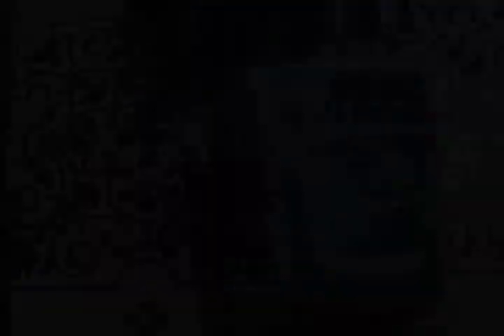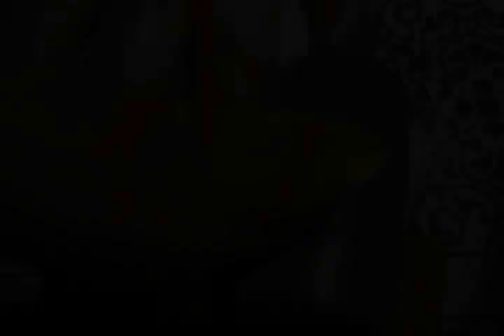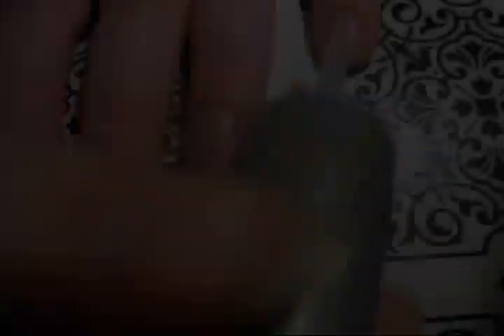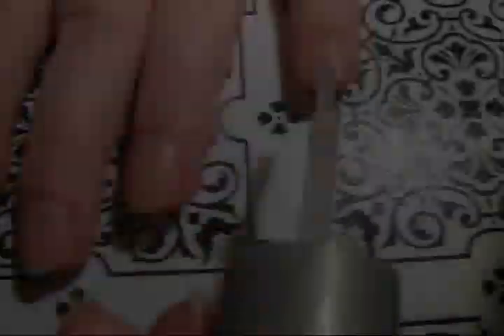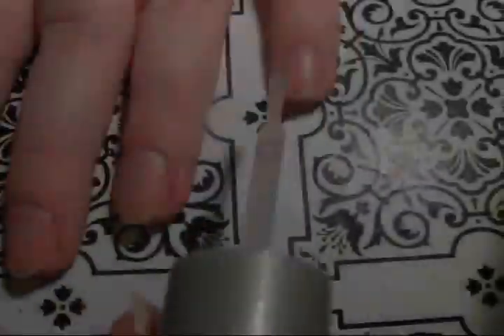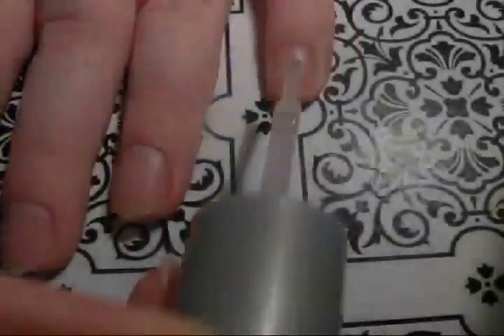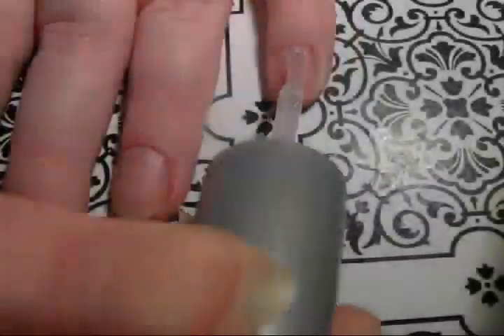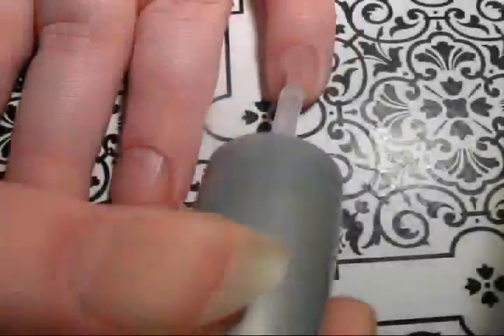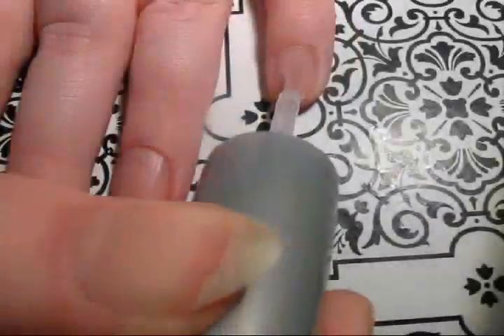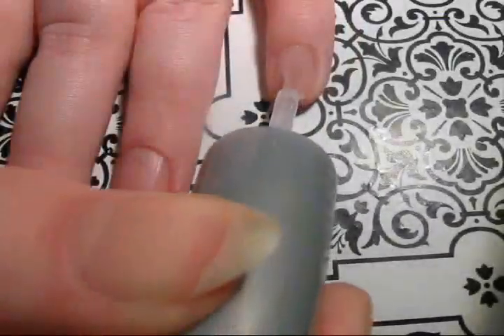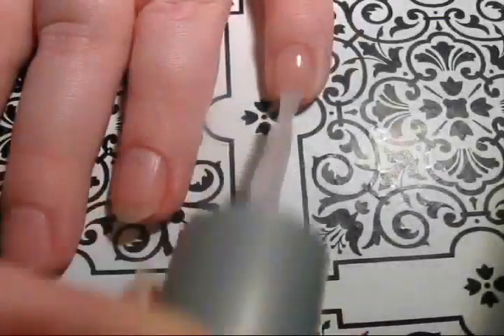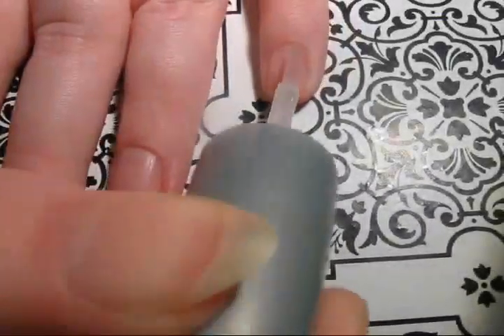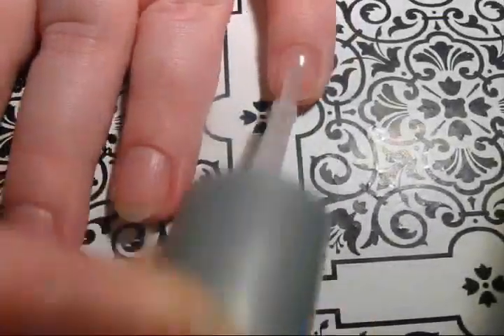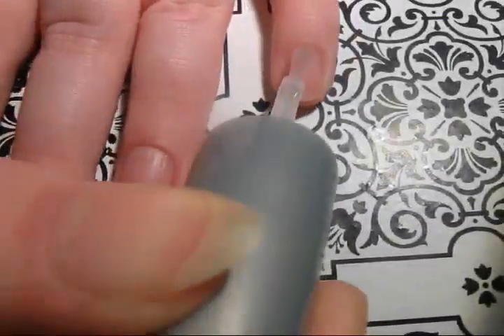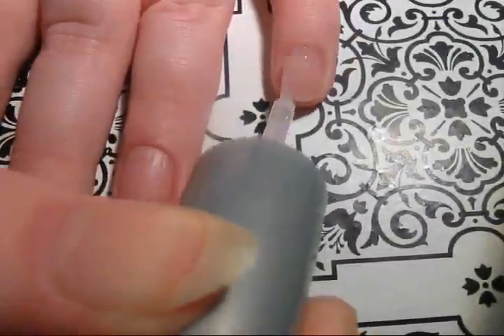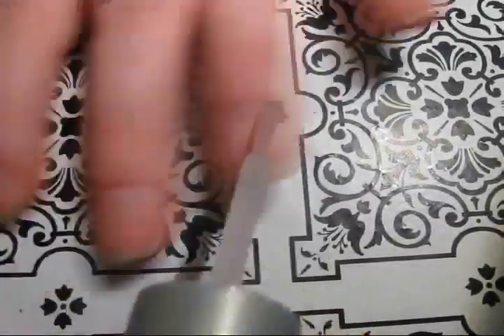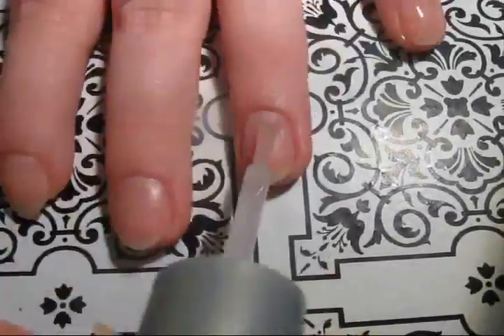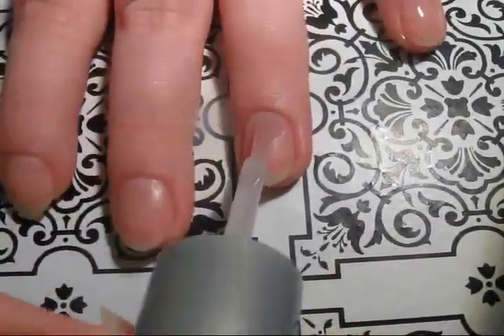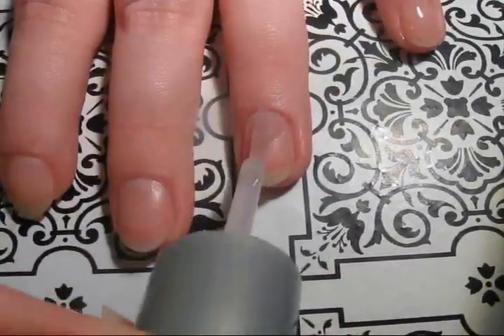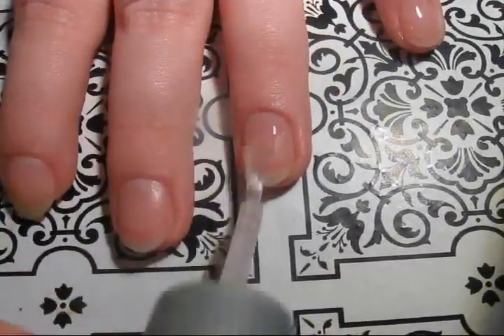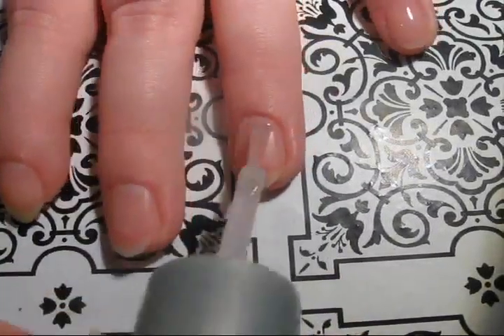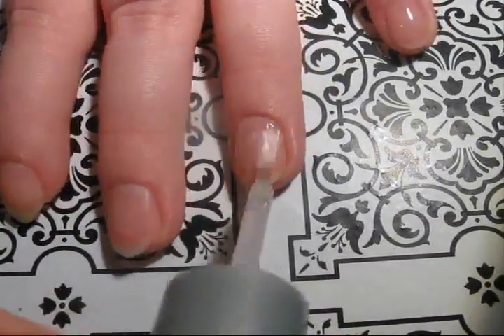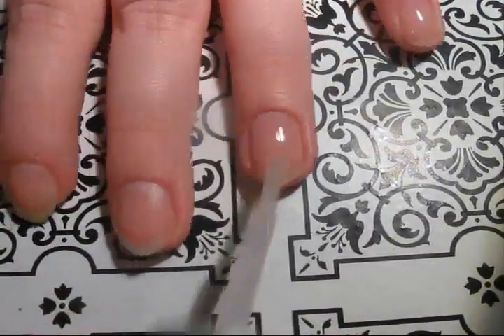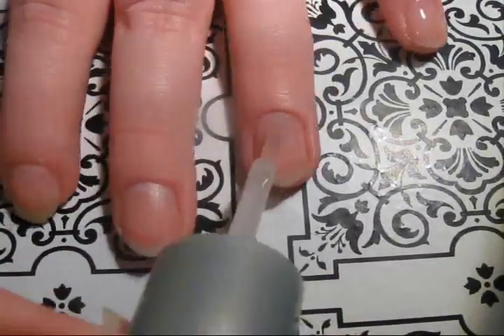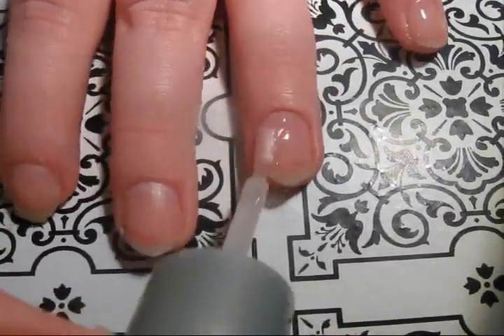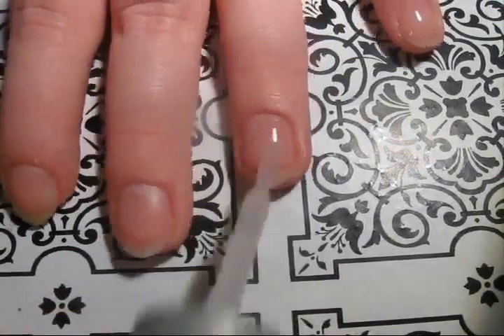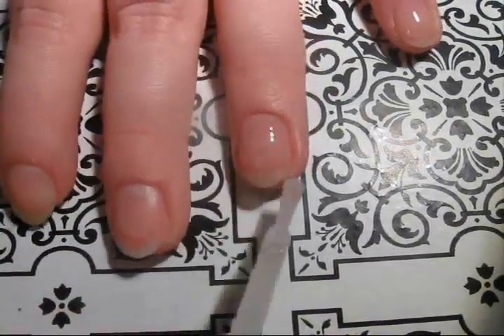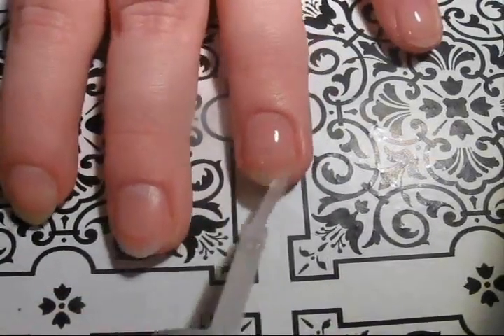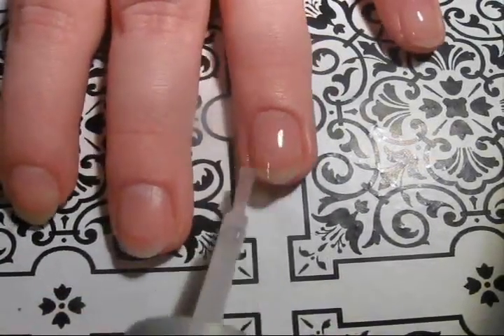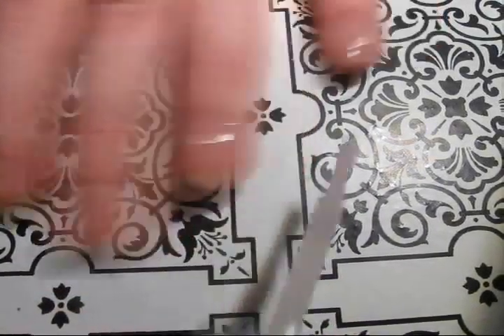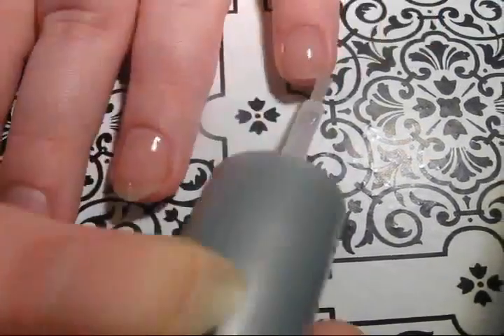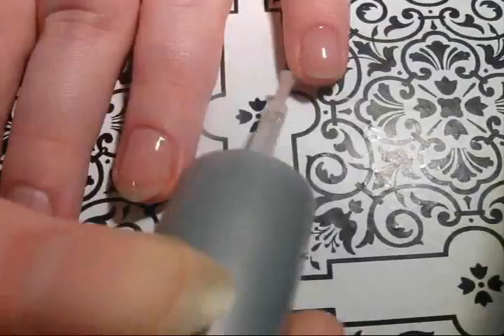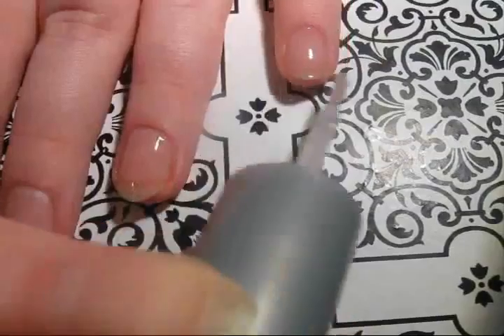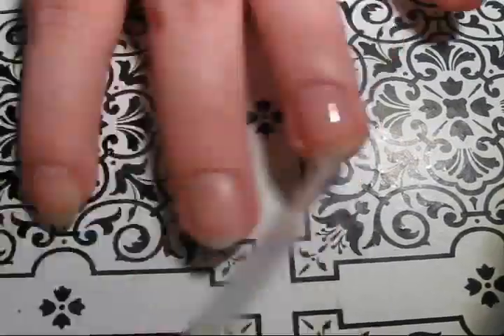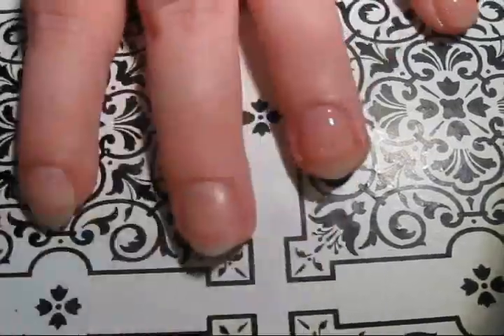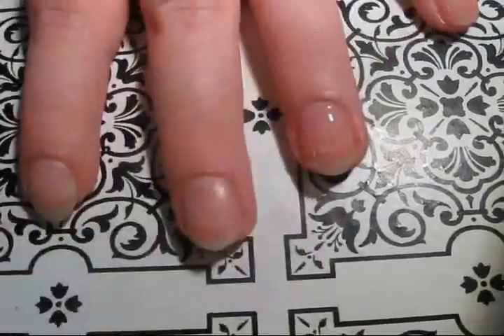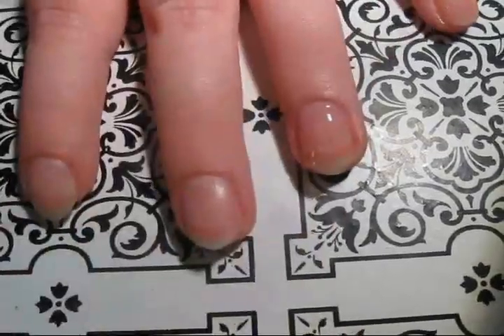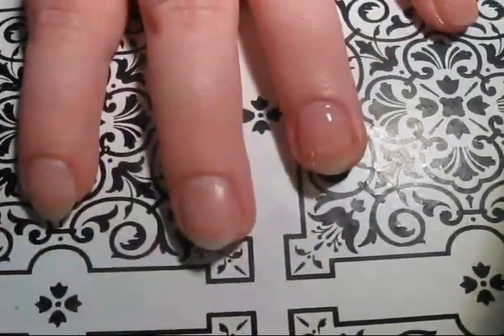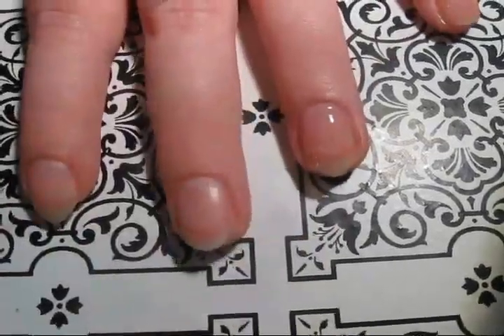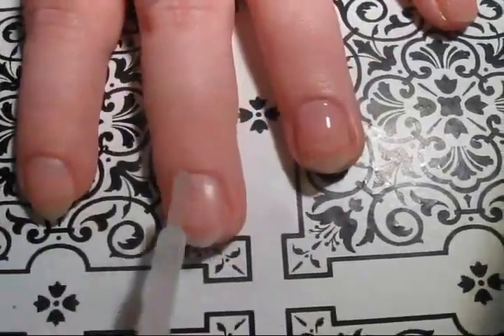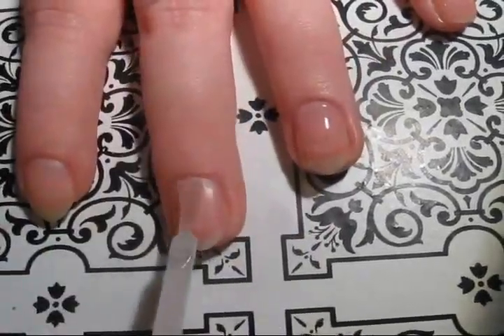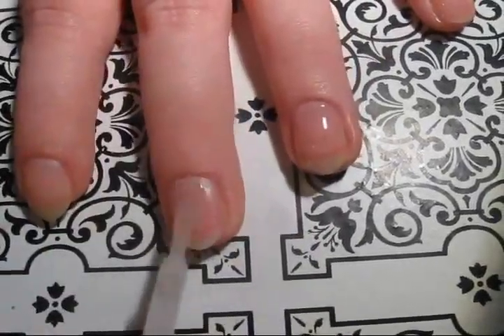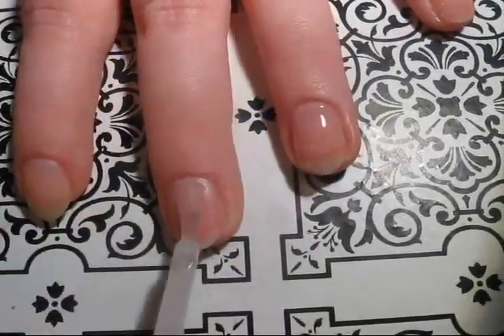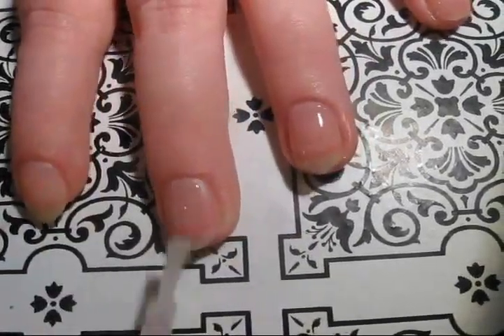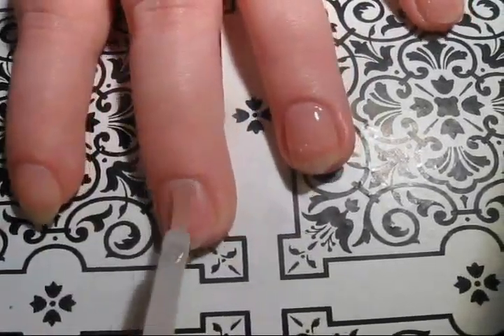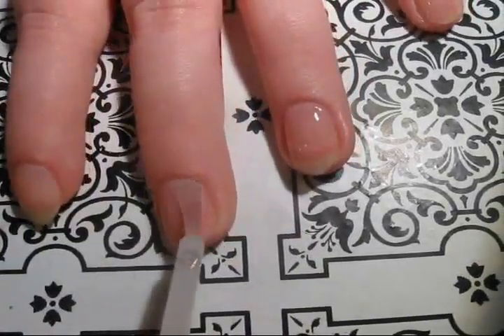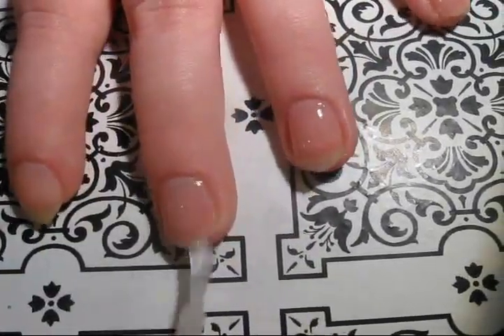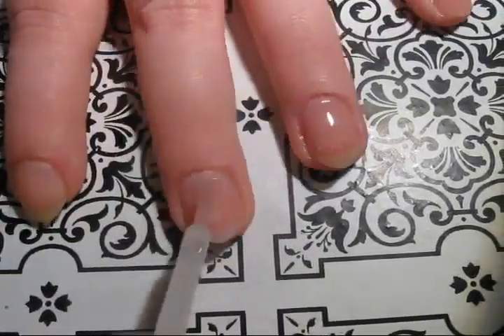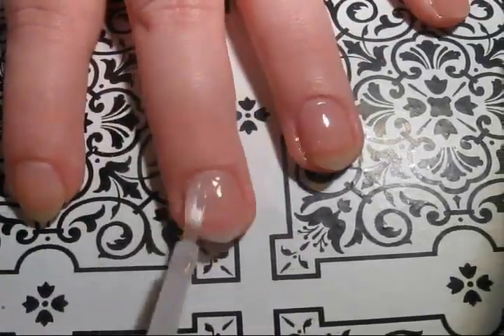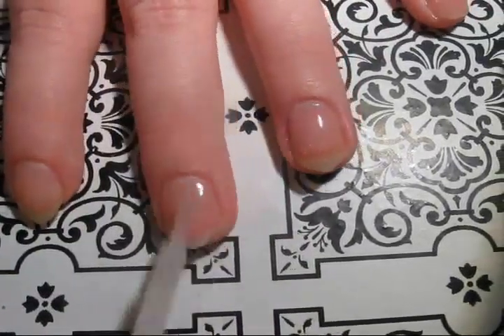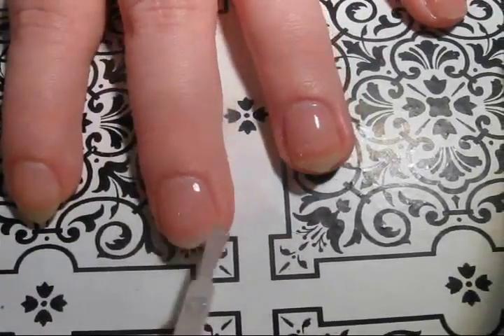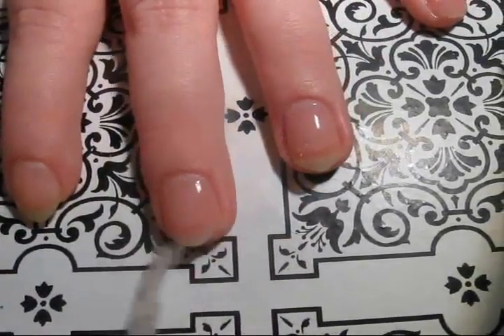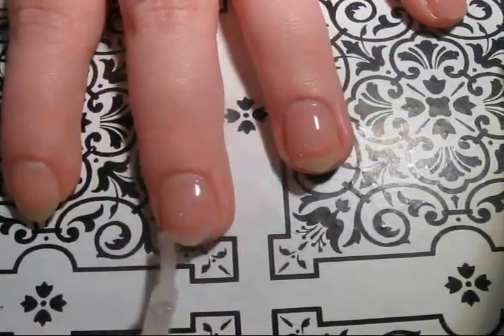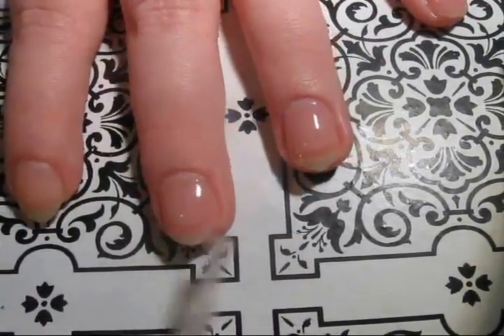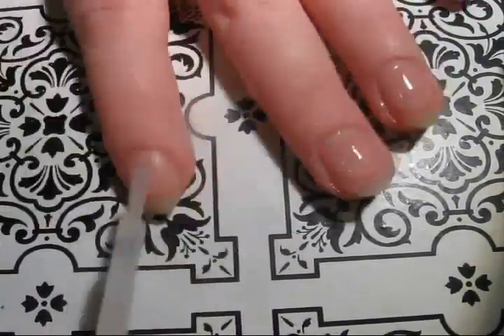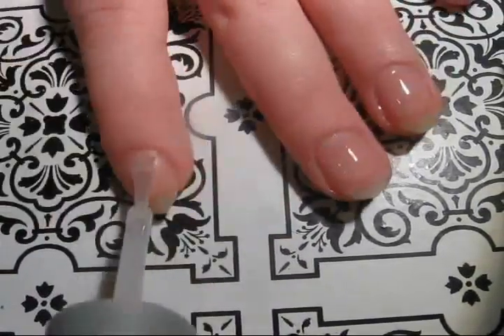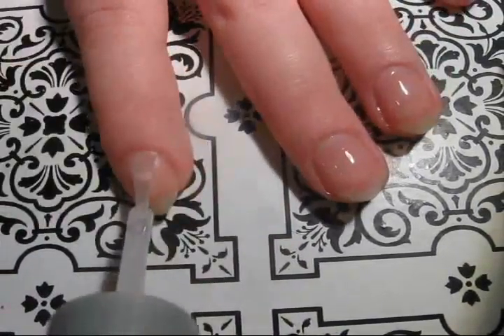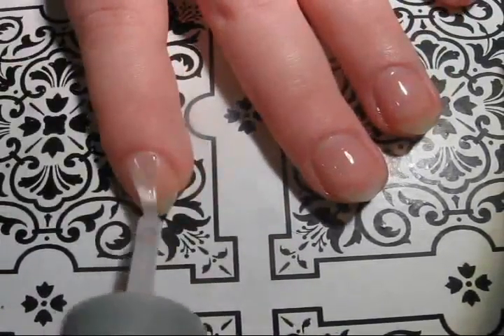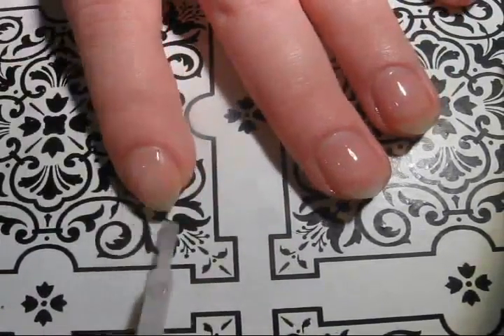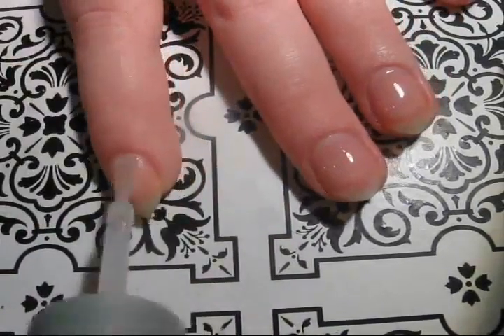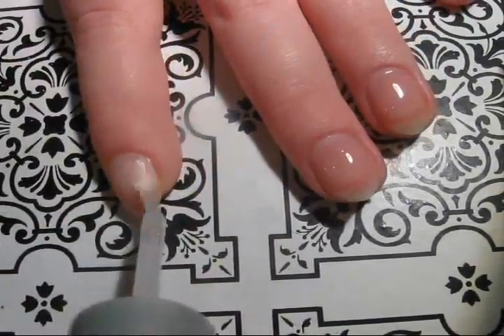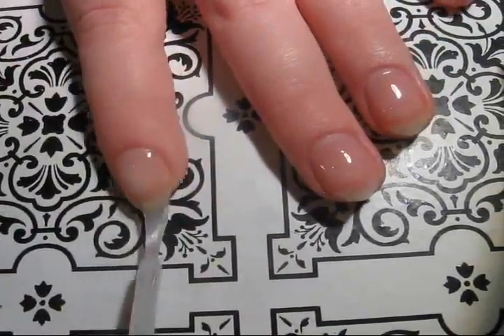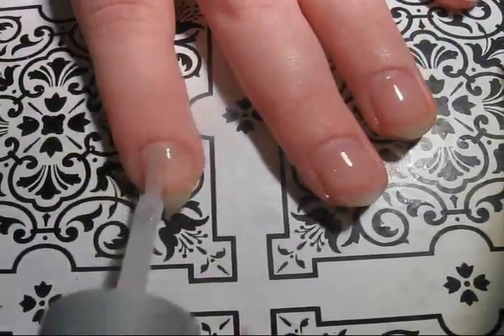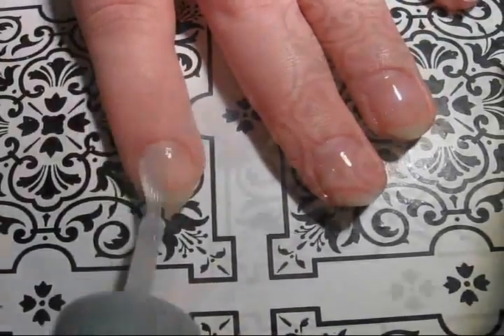Start off prepping your nails with a base coat. It'll help your manicure last longer and prevent staining.